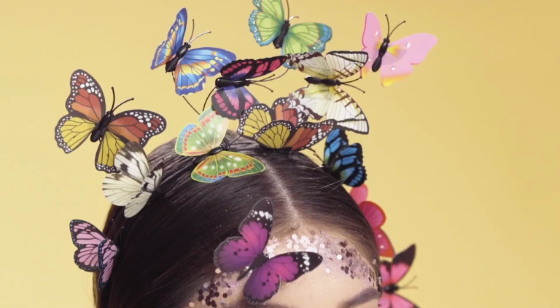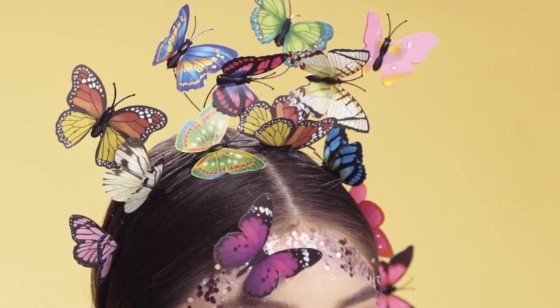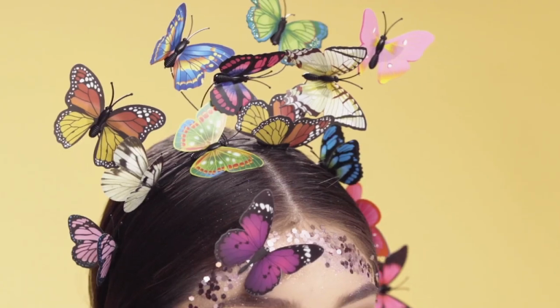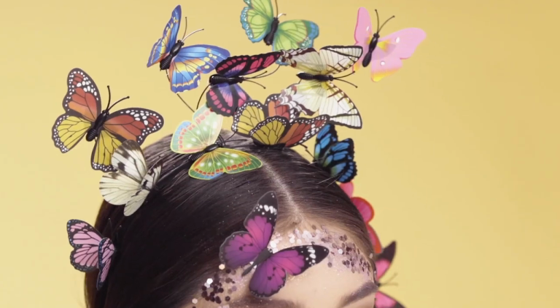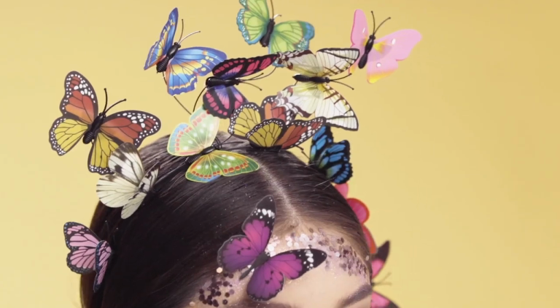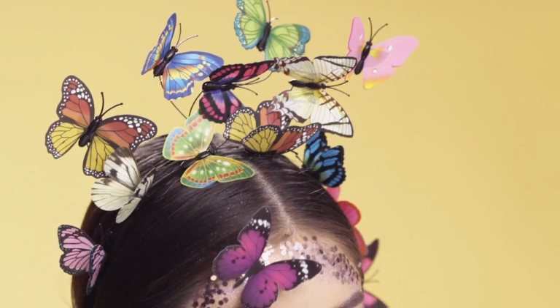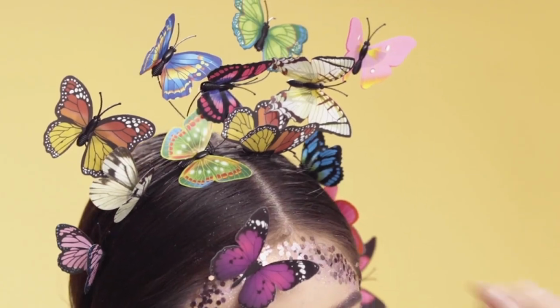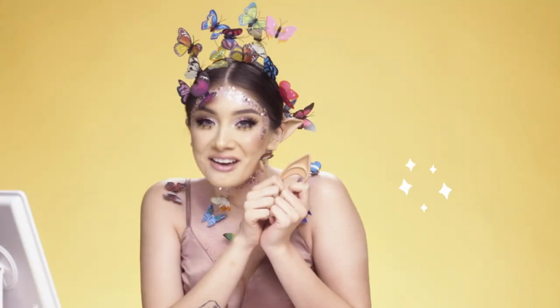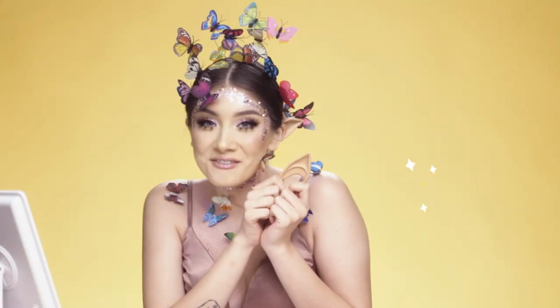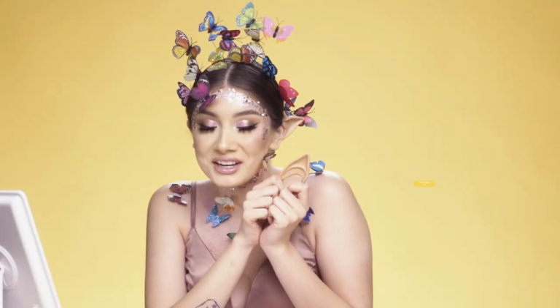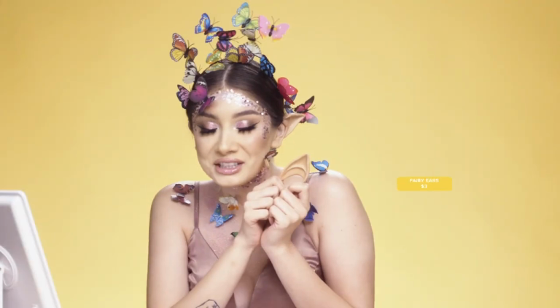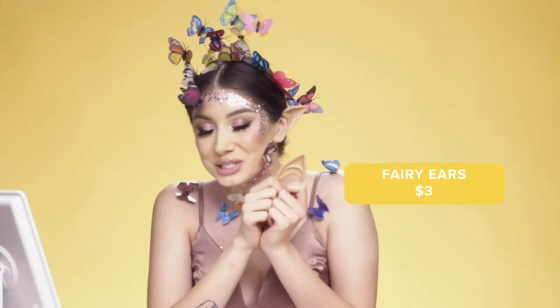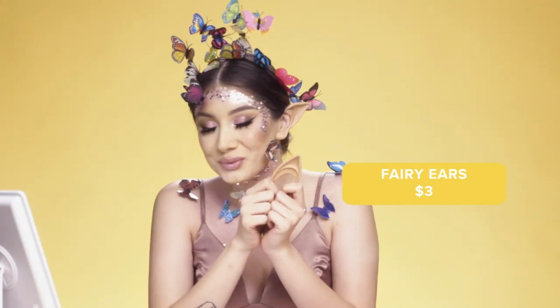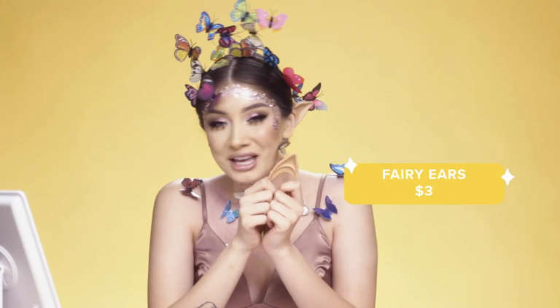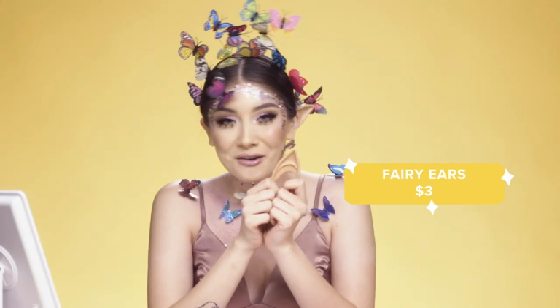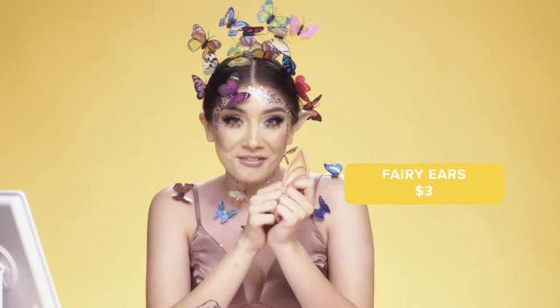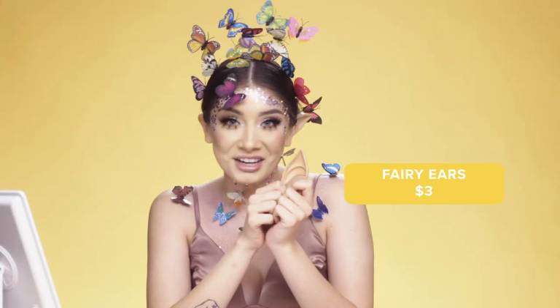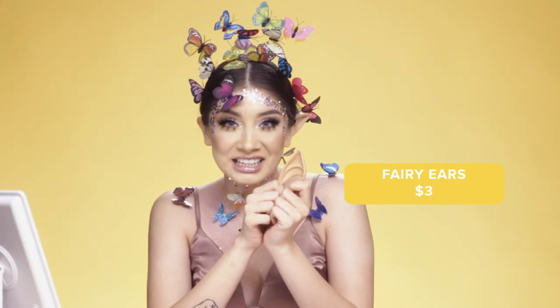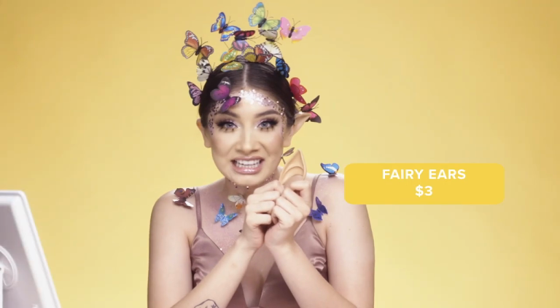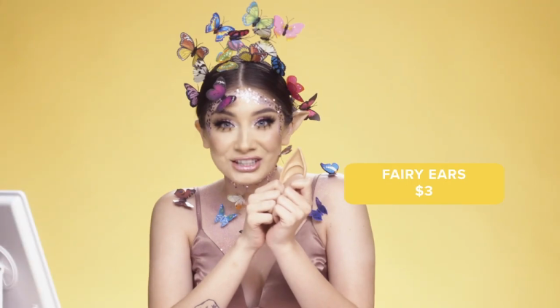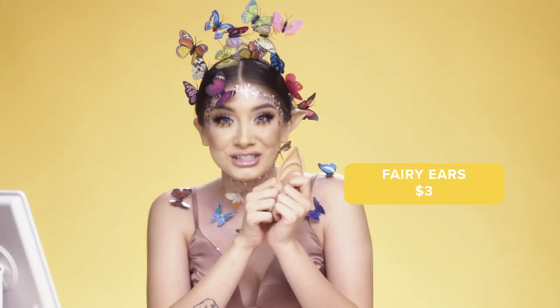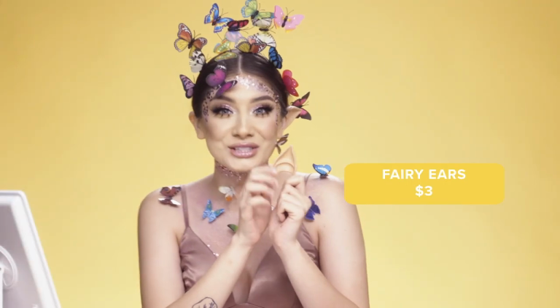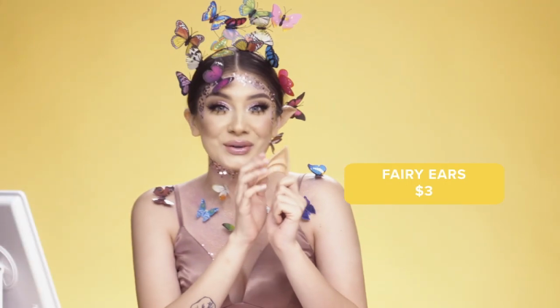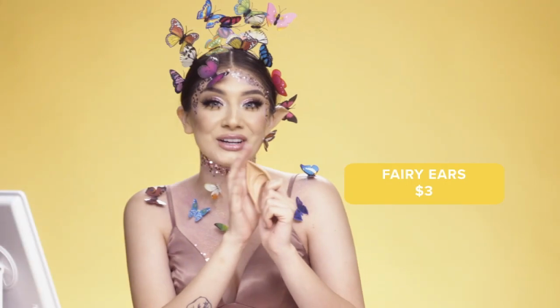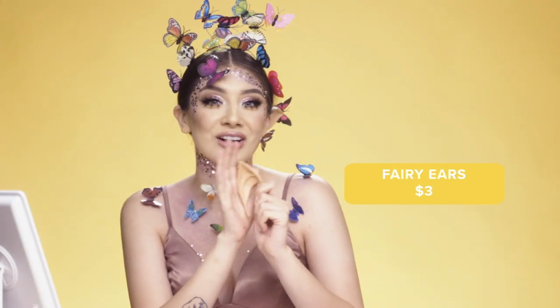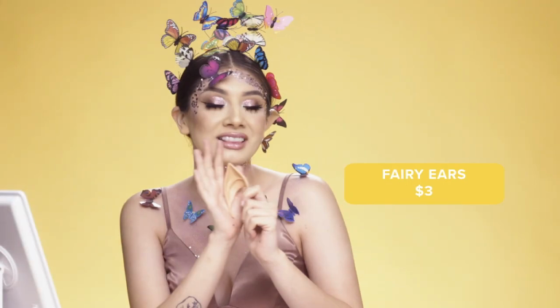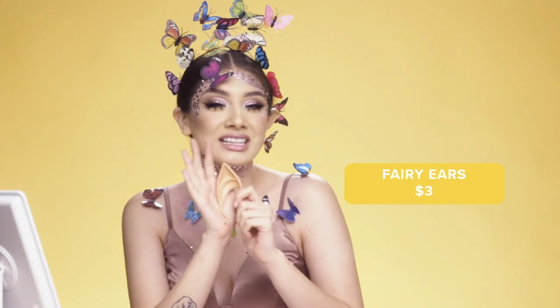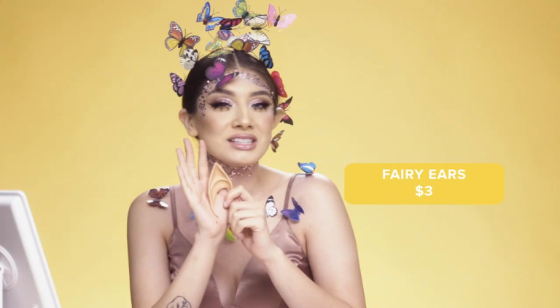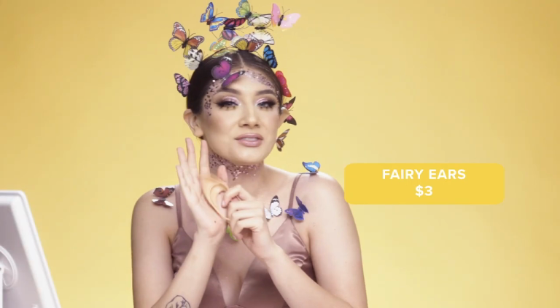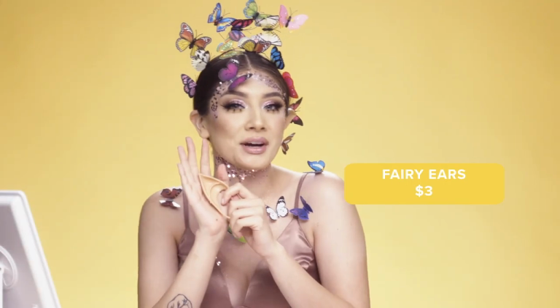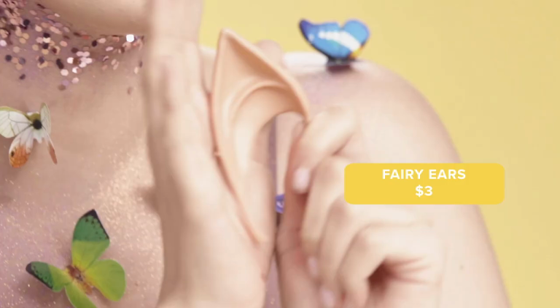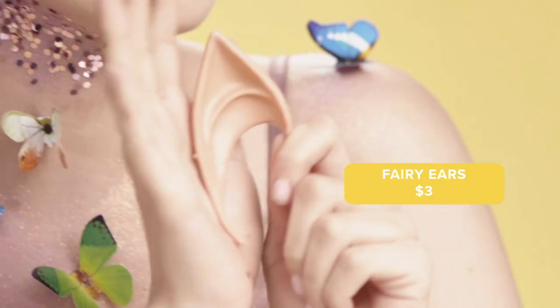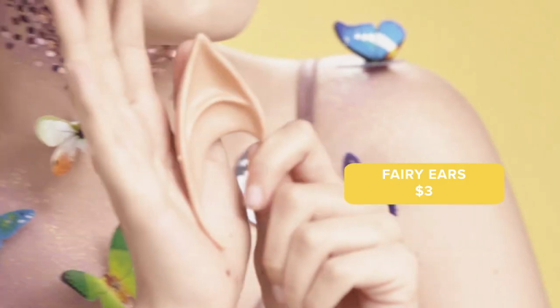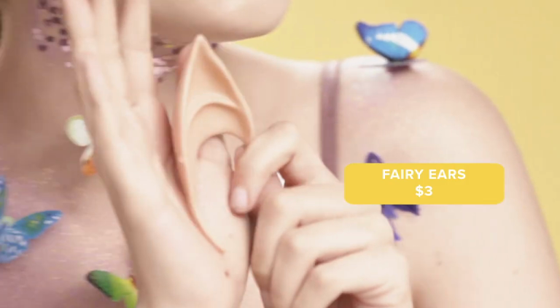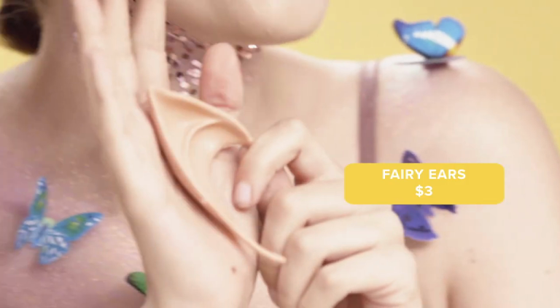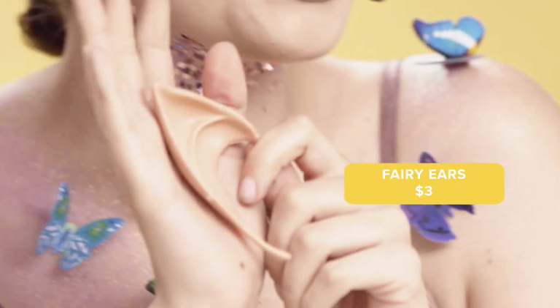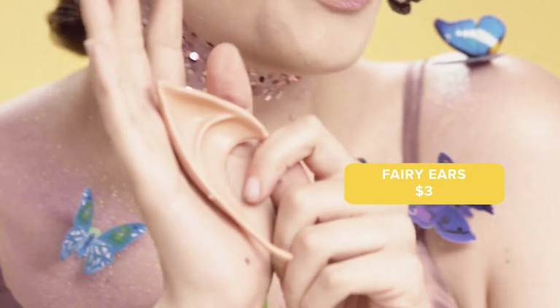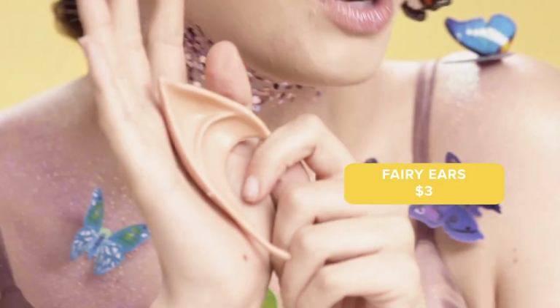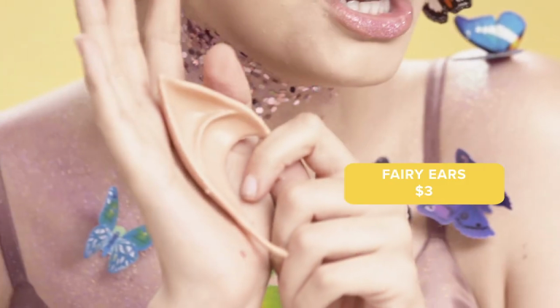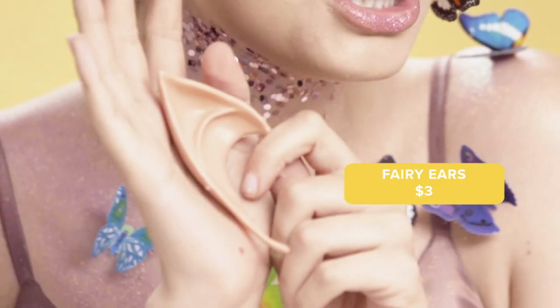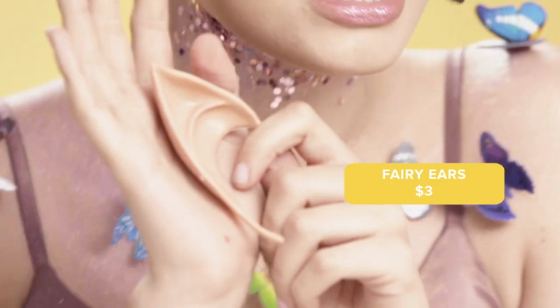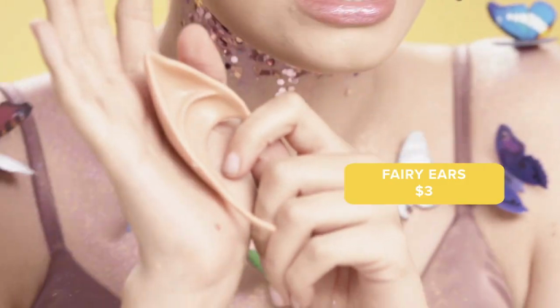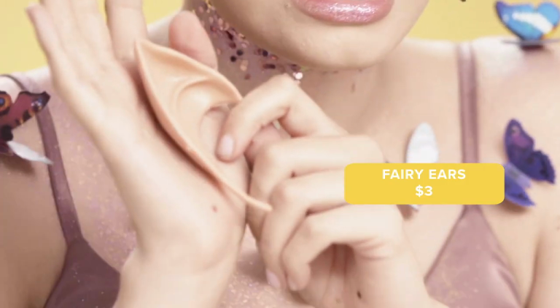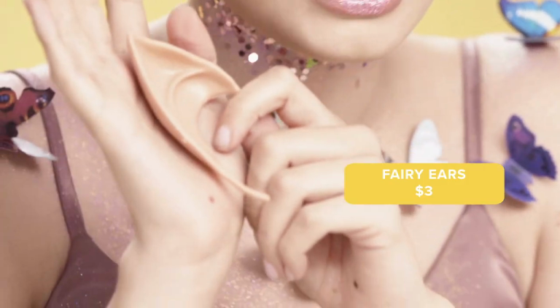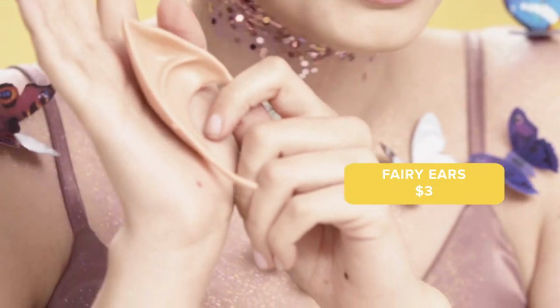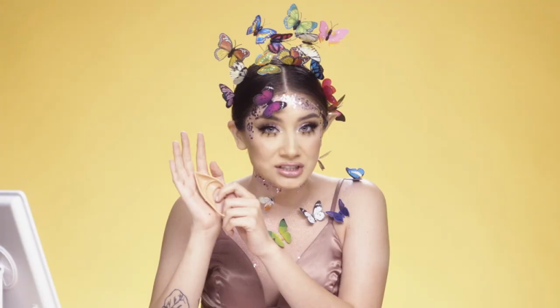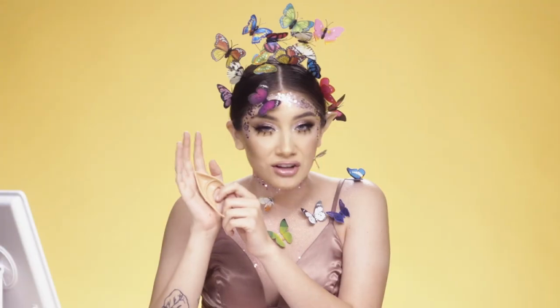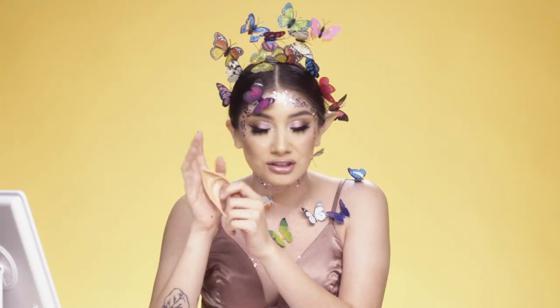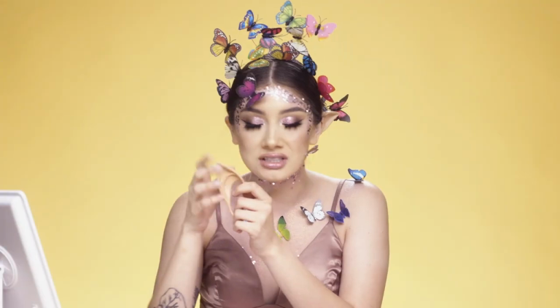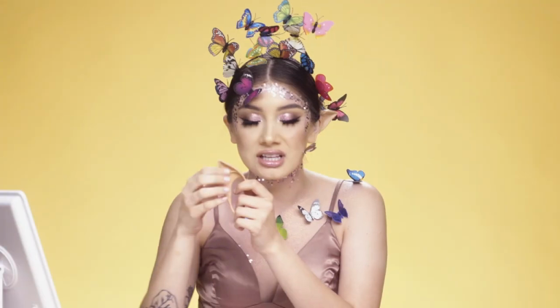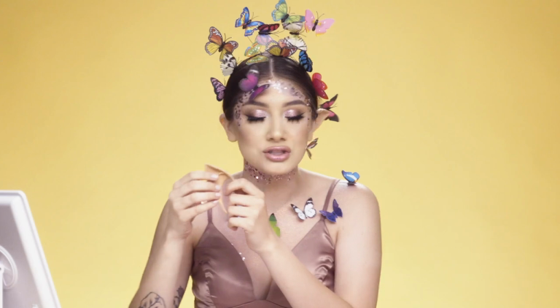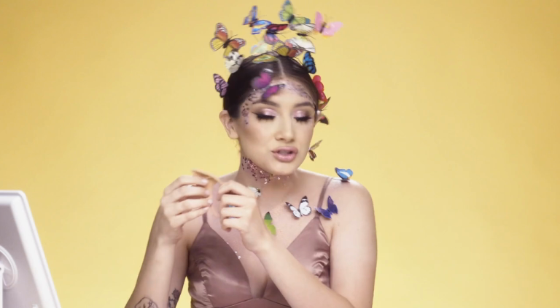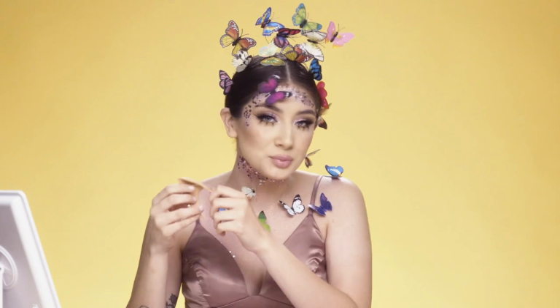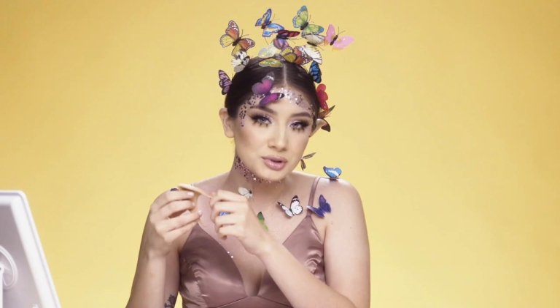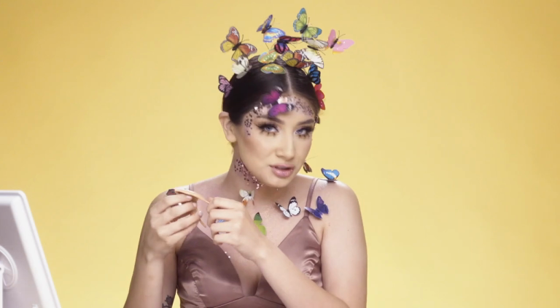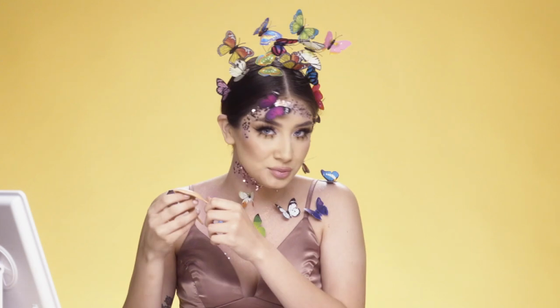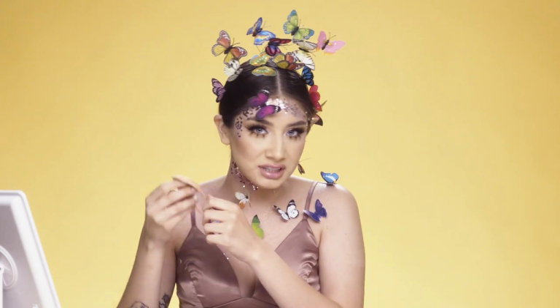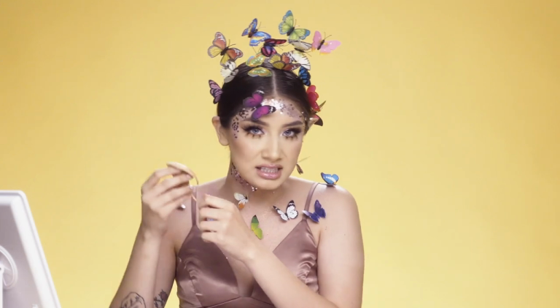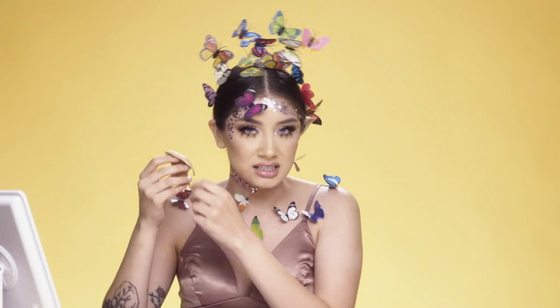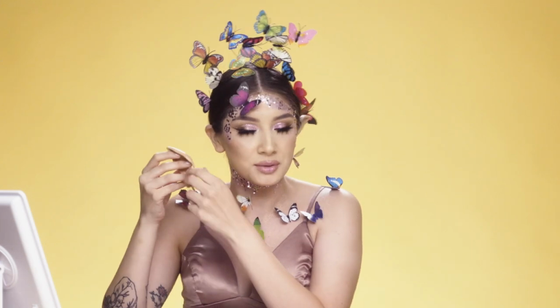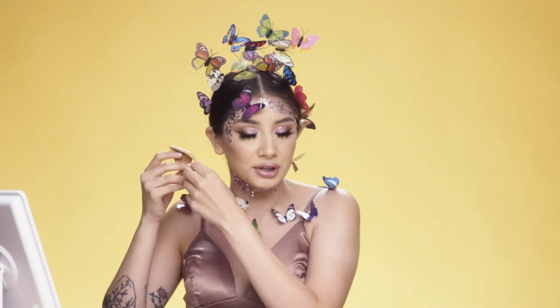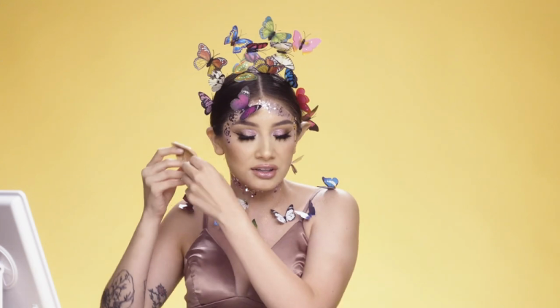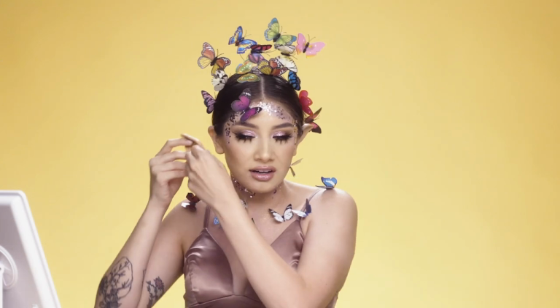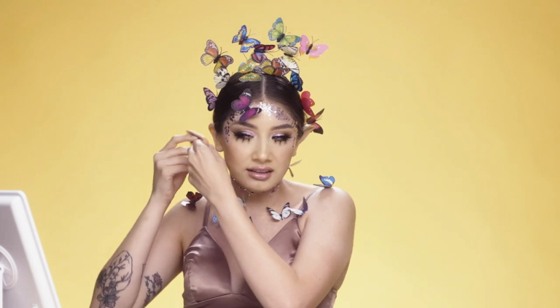And you can't have fairies without fairy ears! I got these from Wish — these were only $3.00 — and they're super easy to put on.